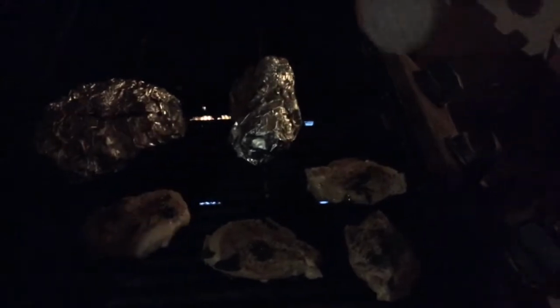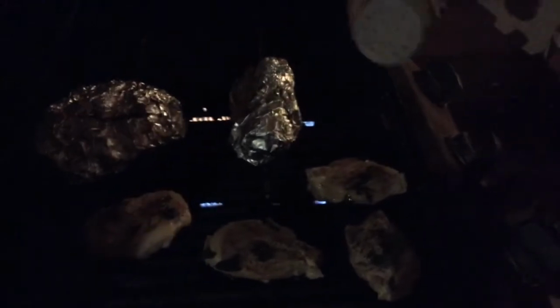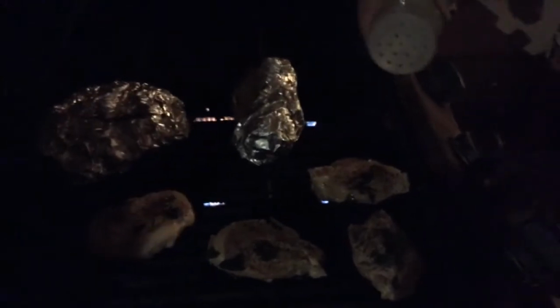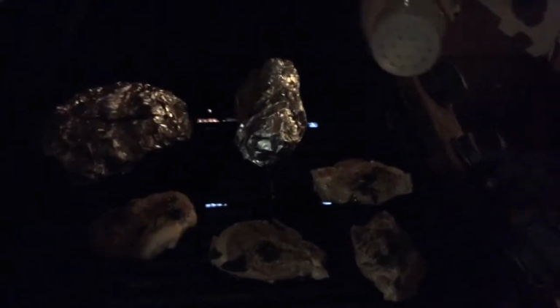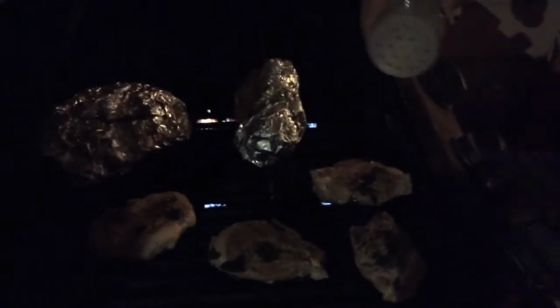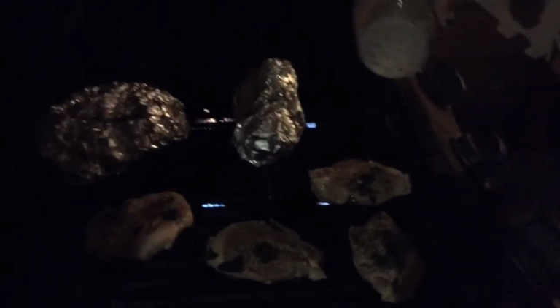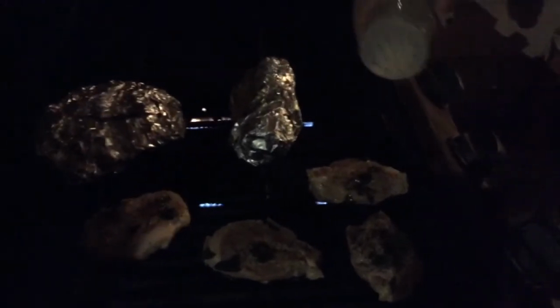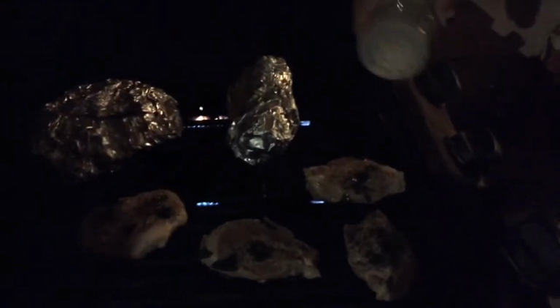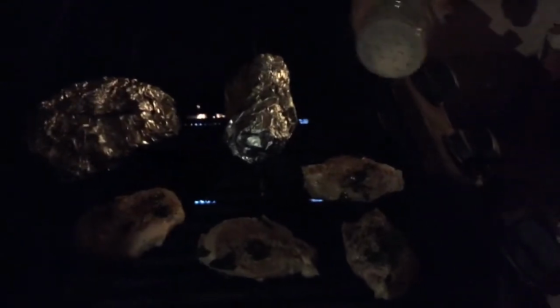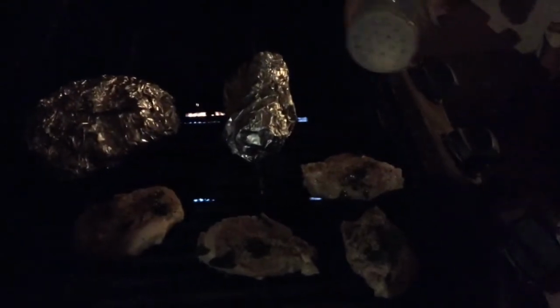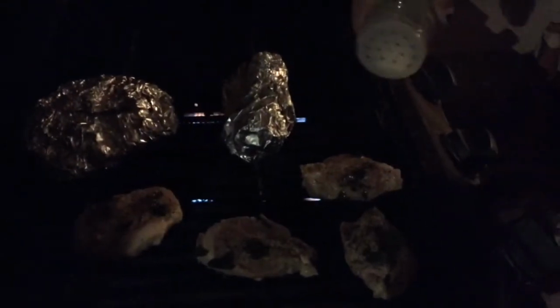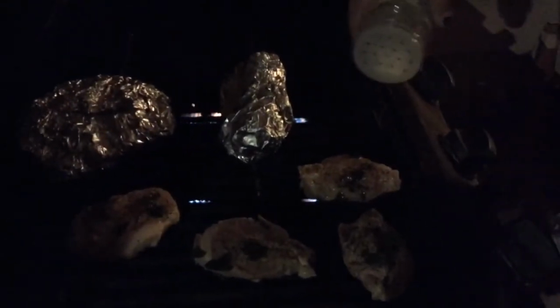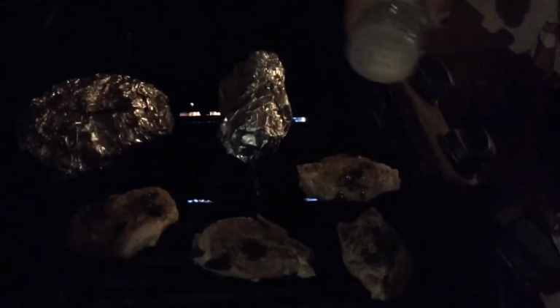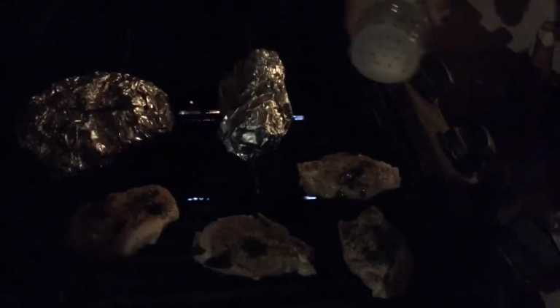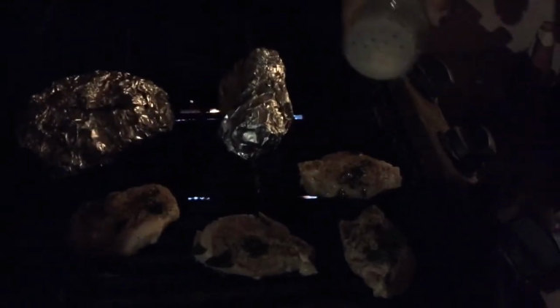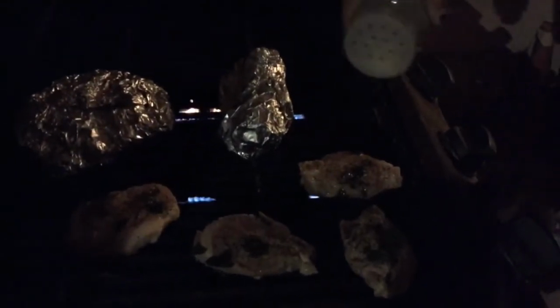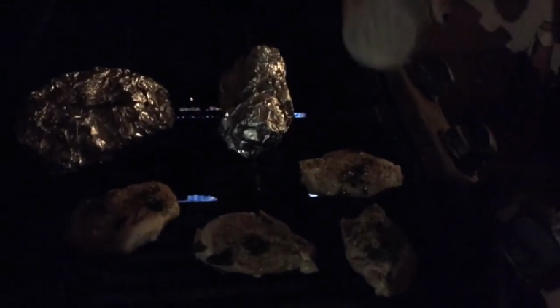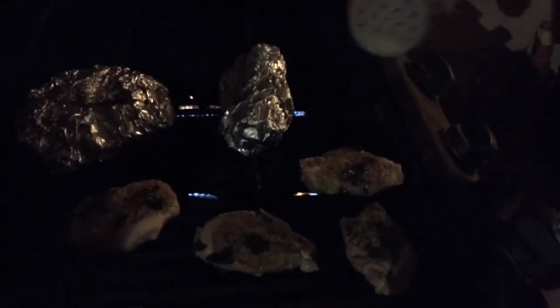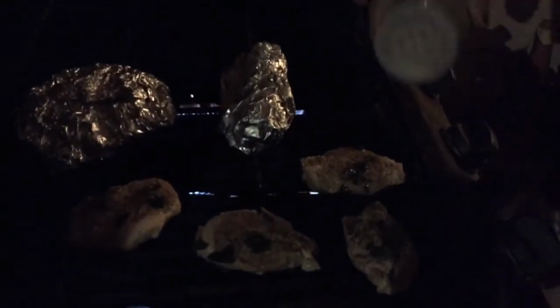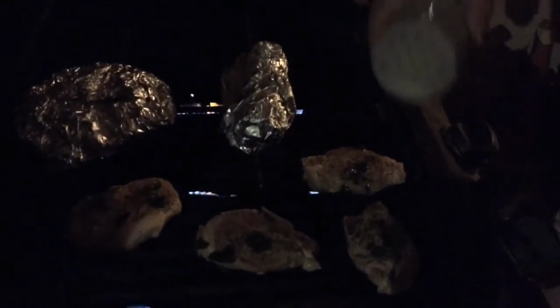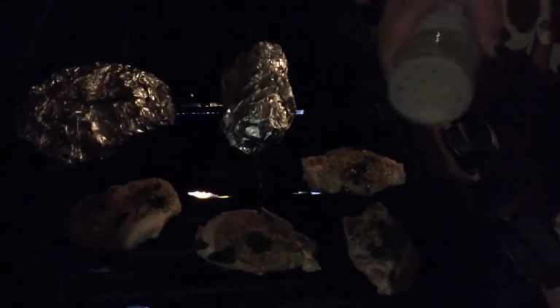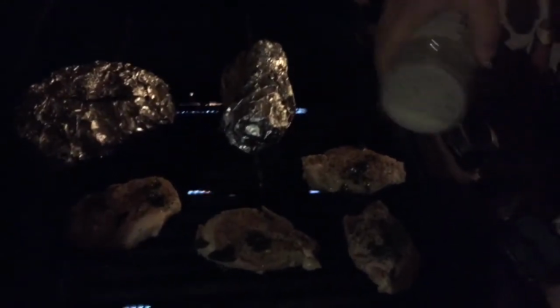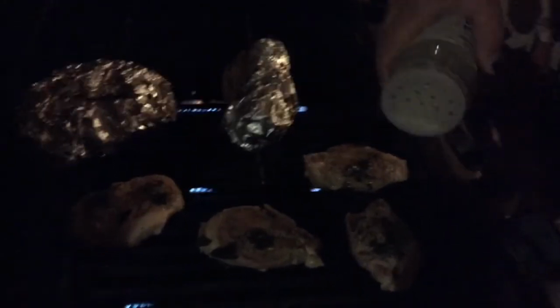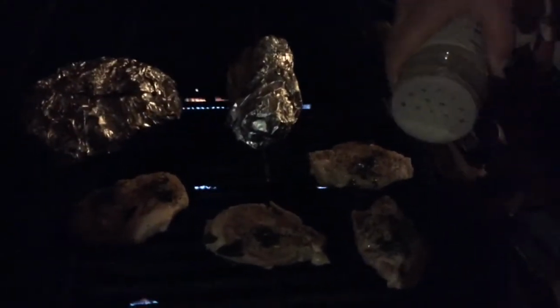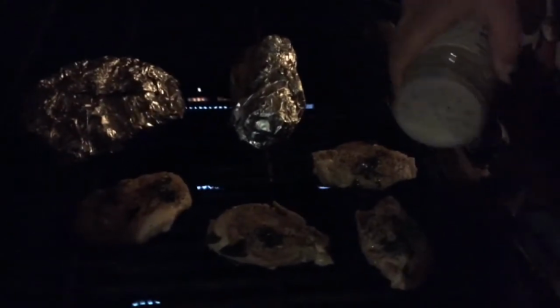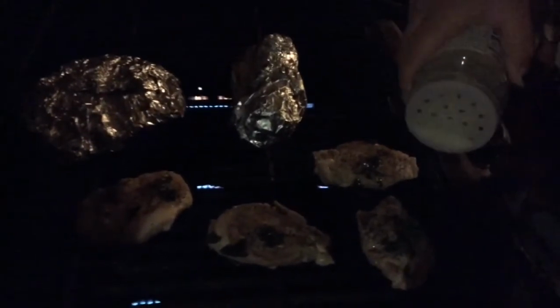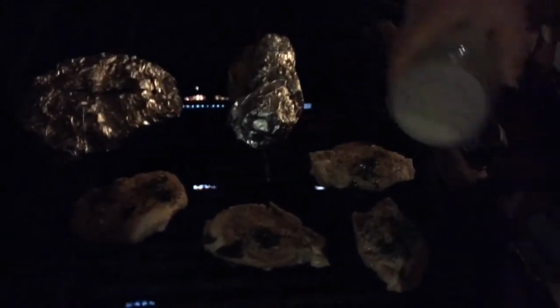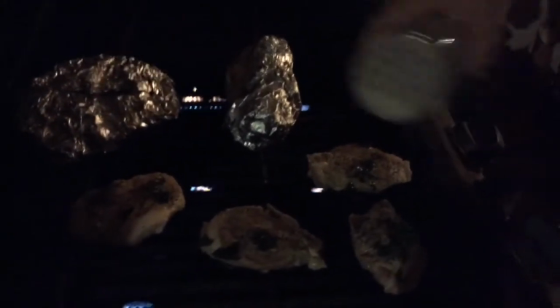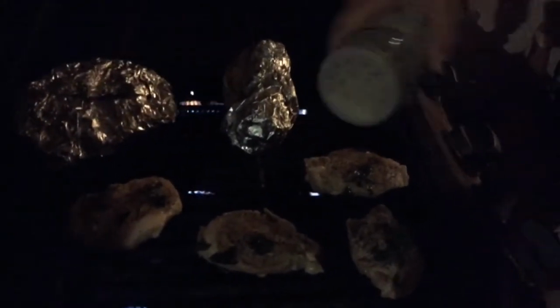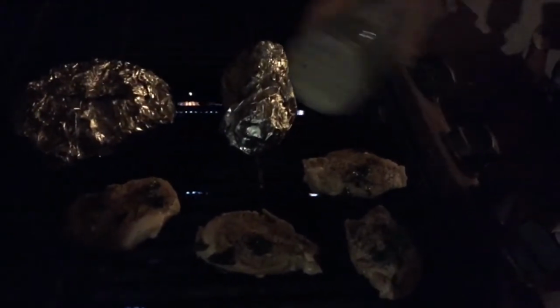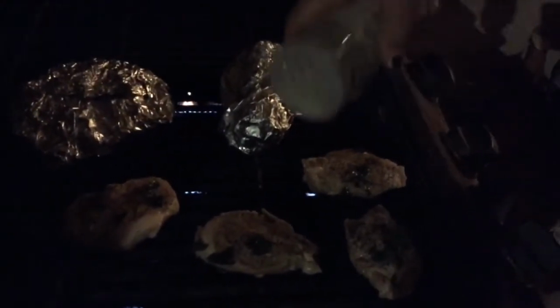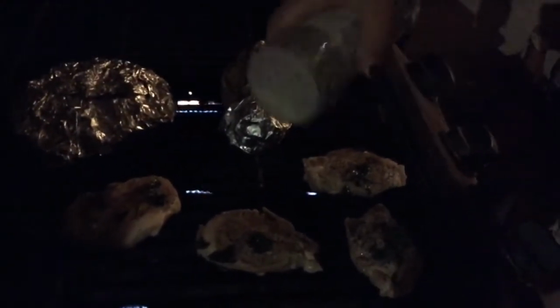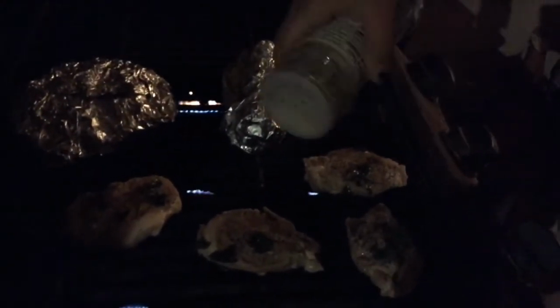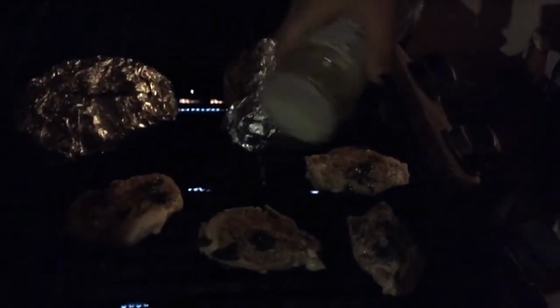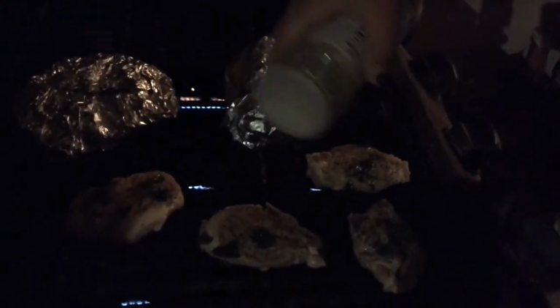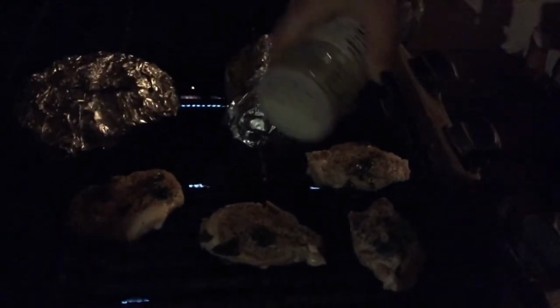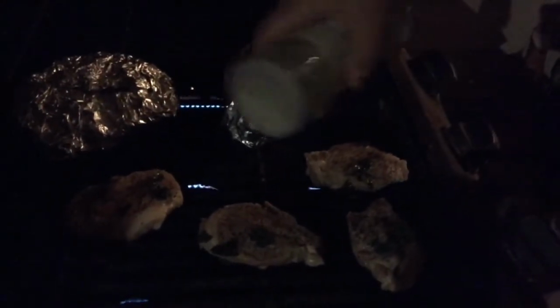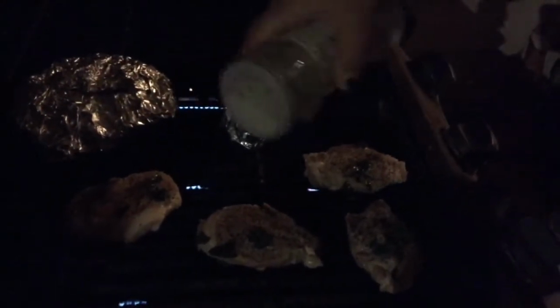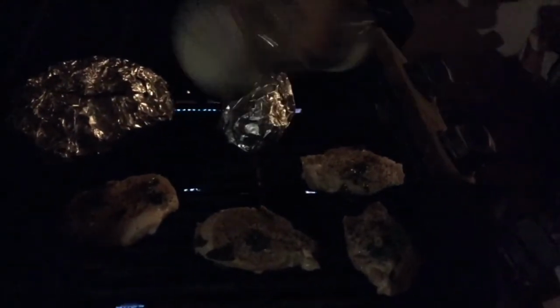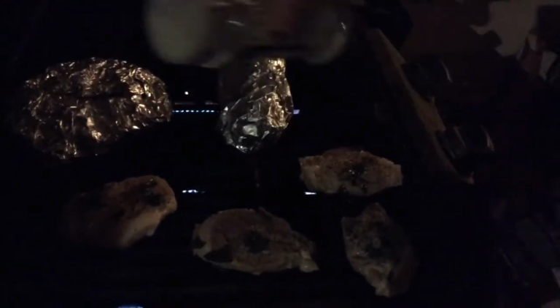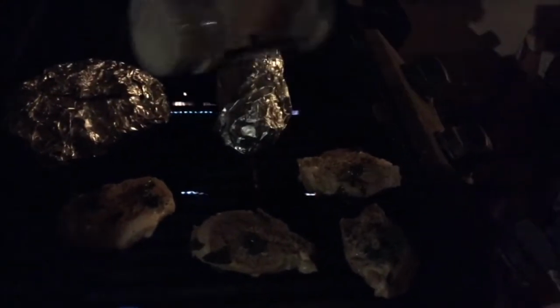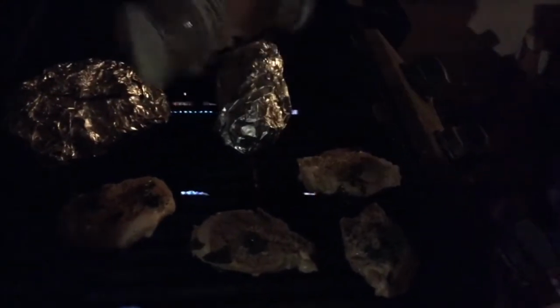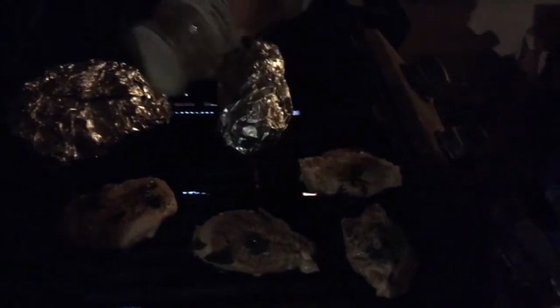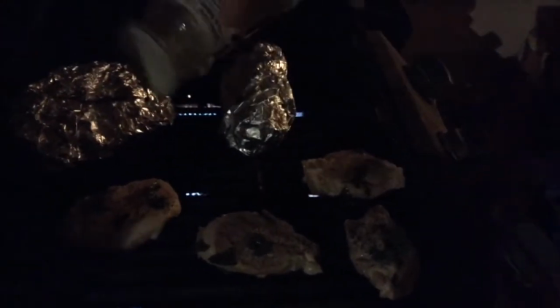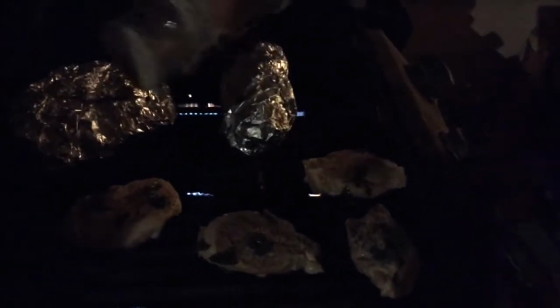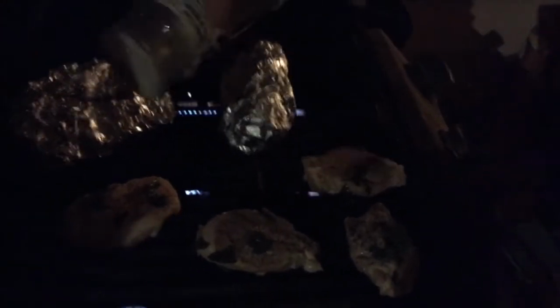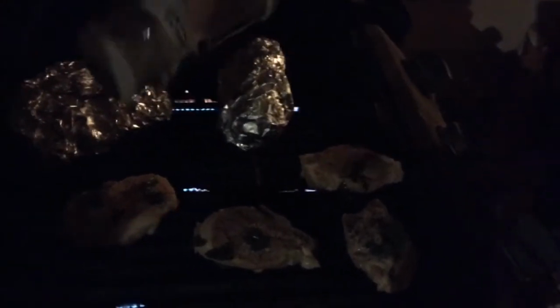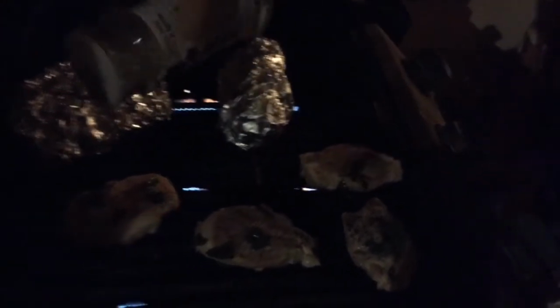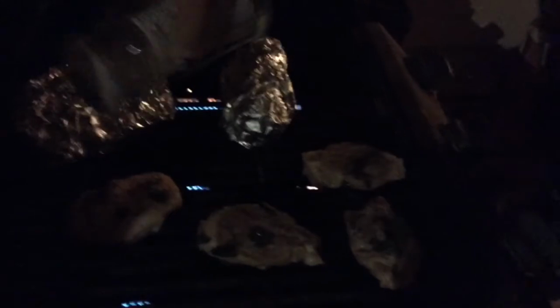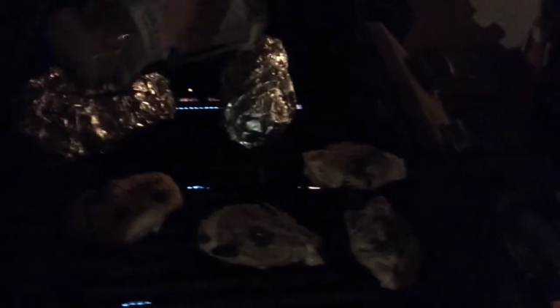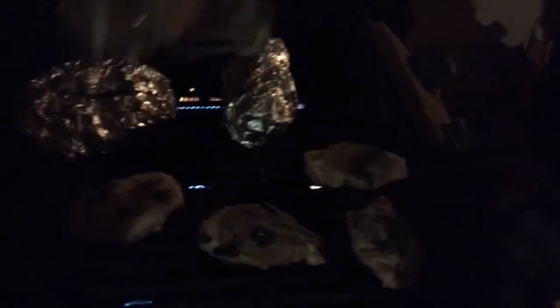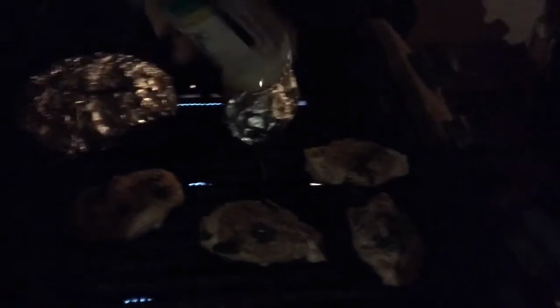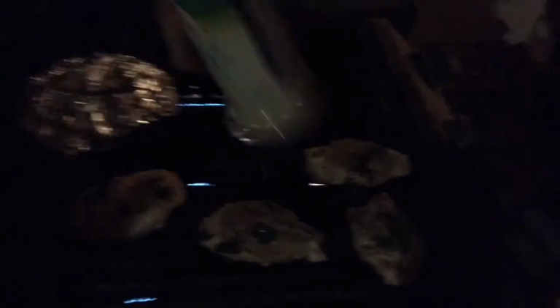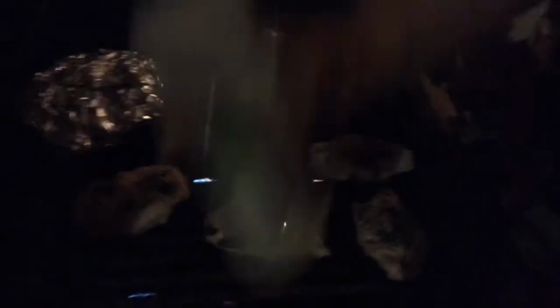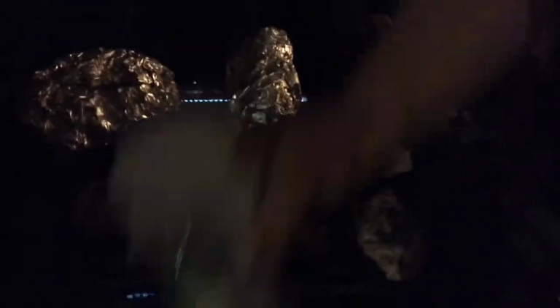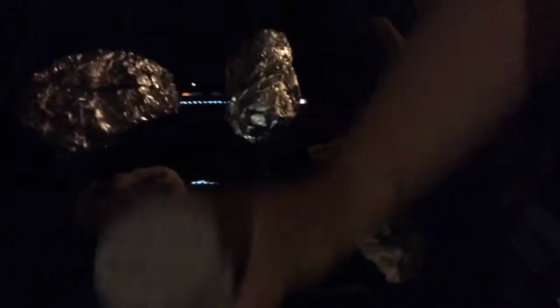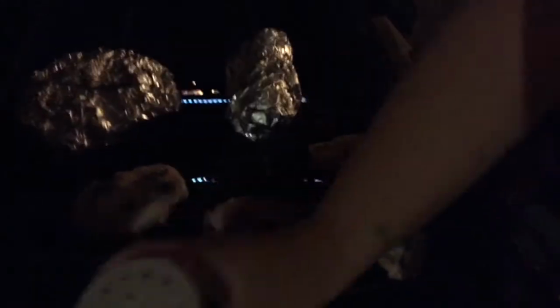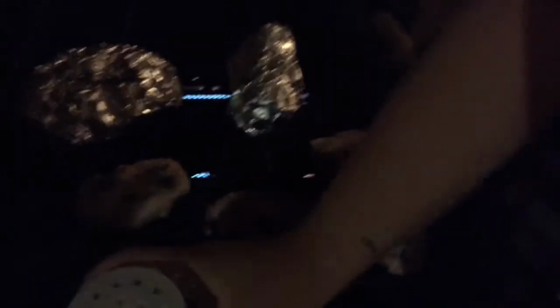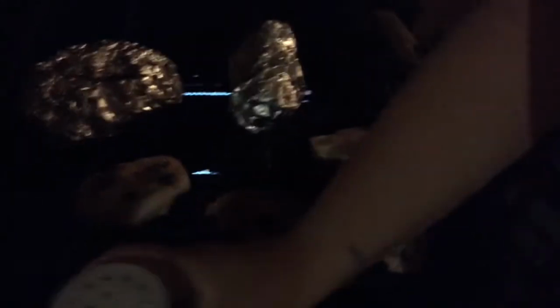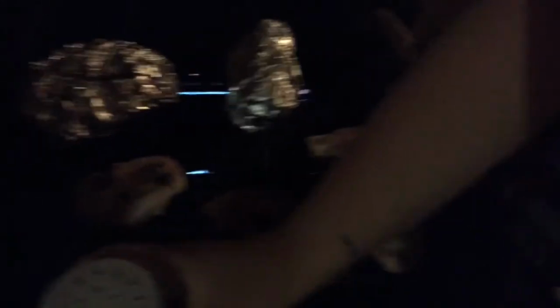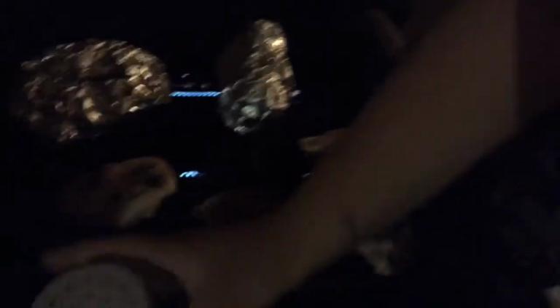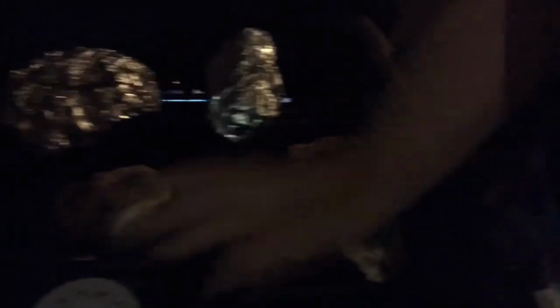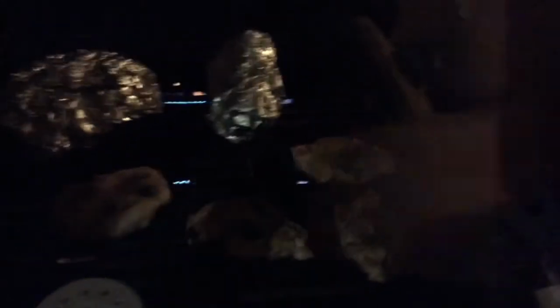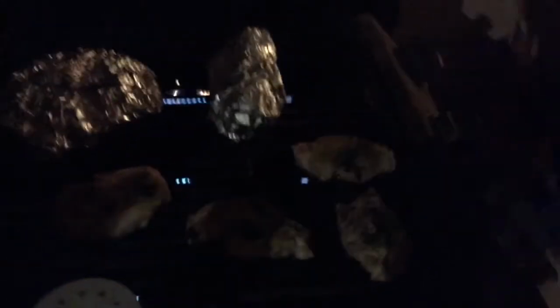Yeah, isn't that crazy — it is. We'll put — we'll get this, and next up we got a lamp.